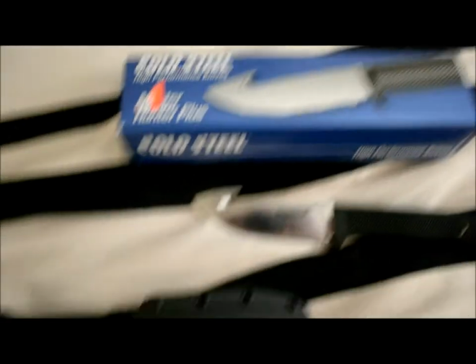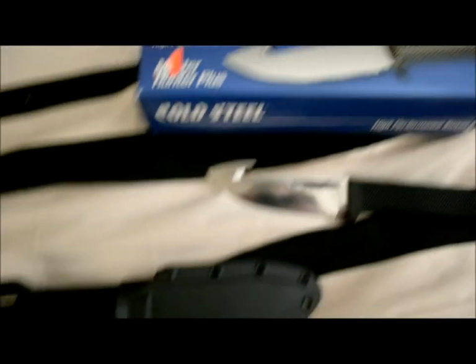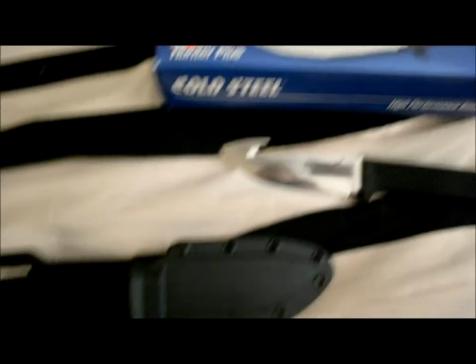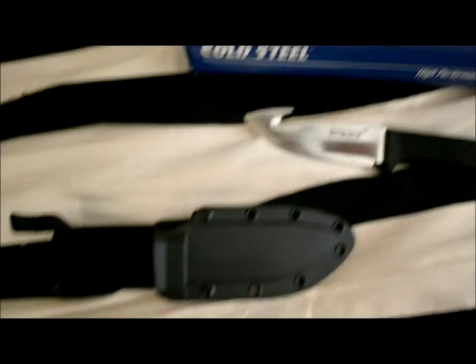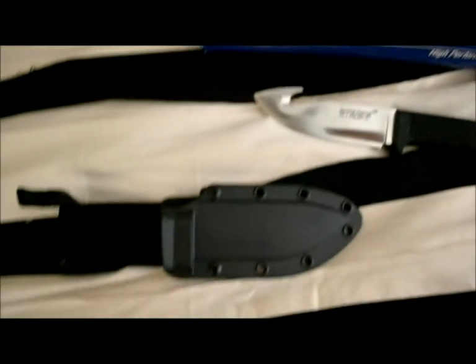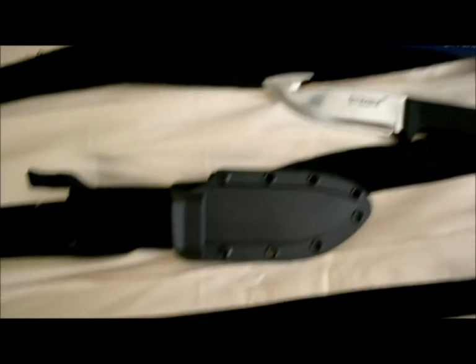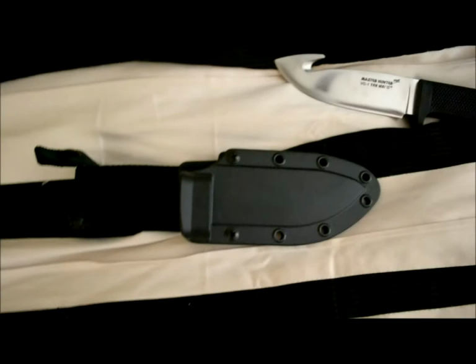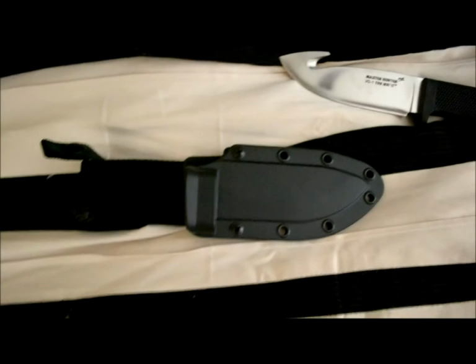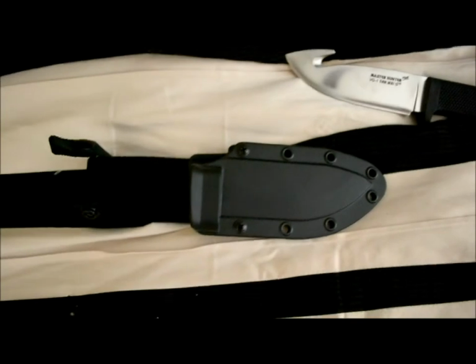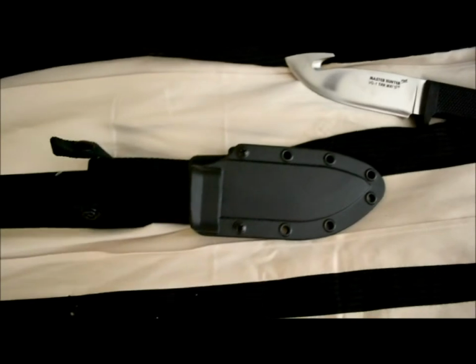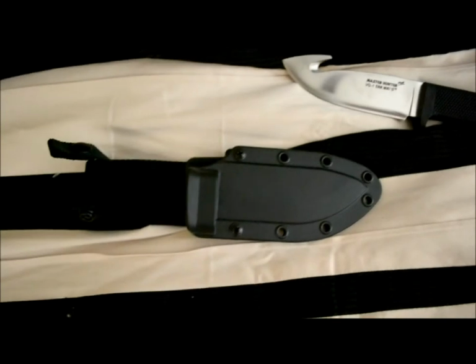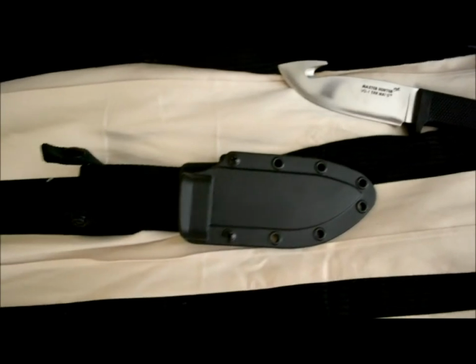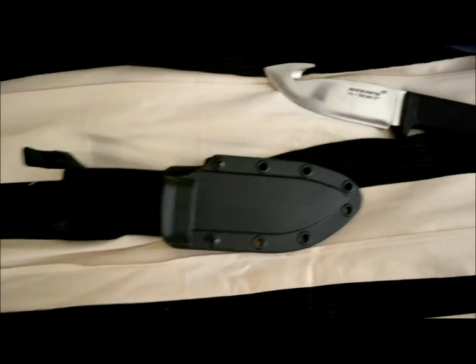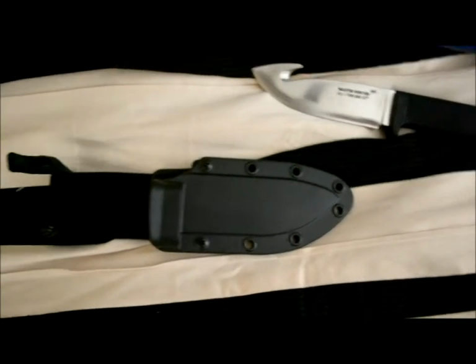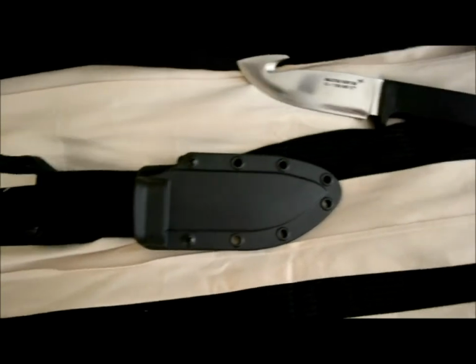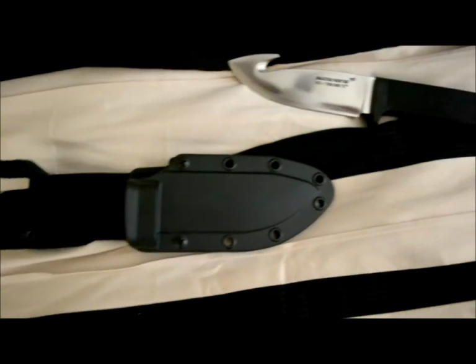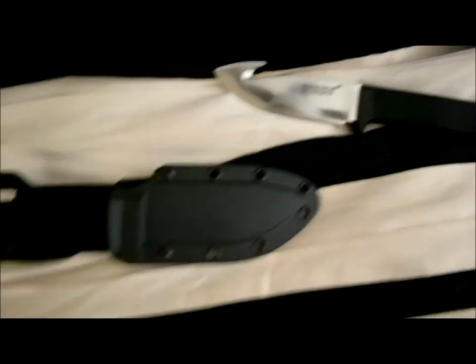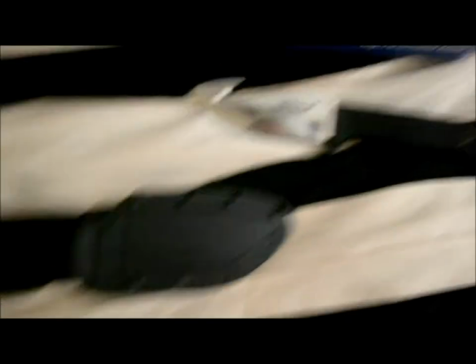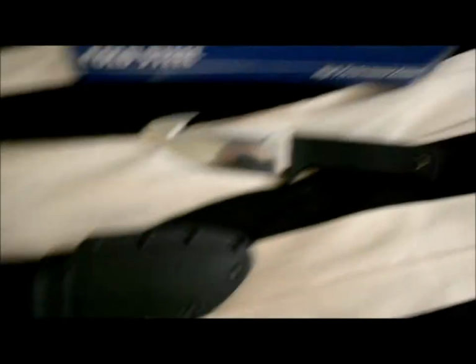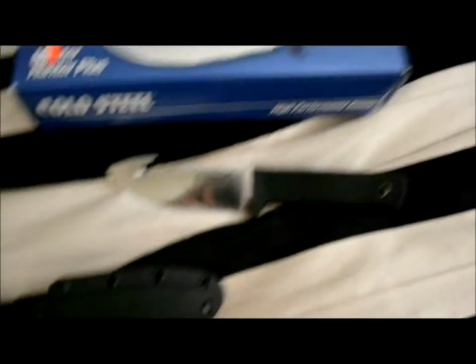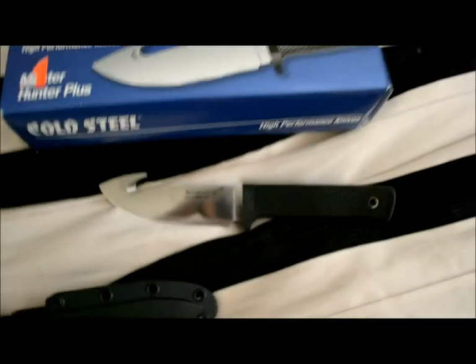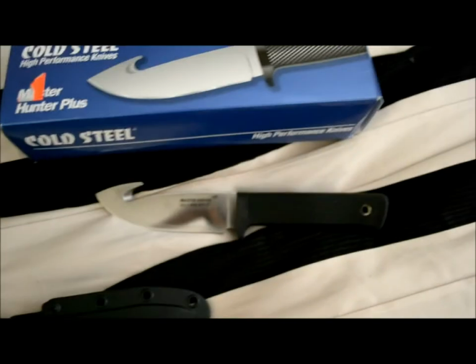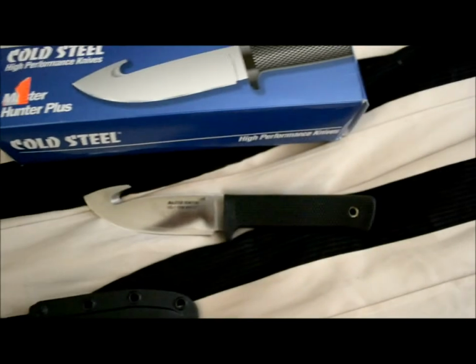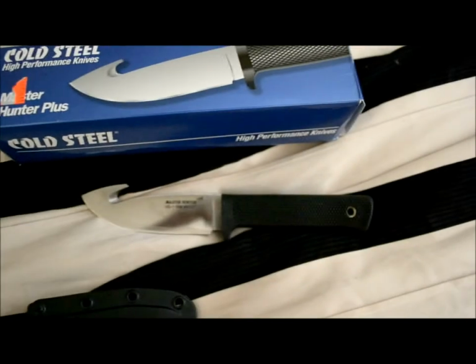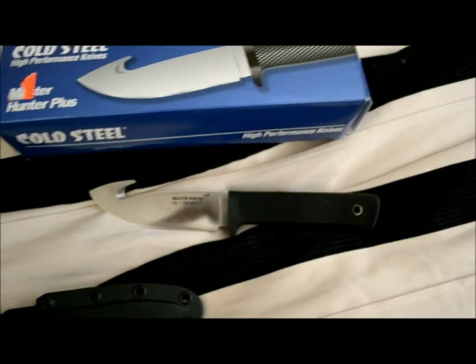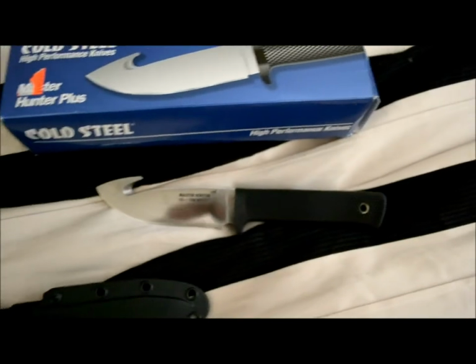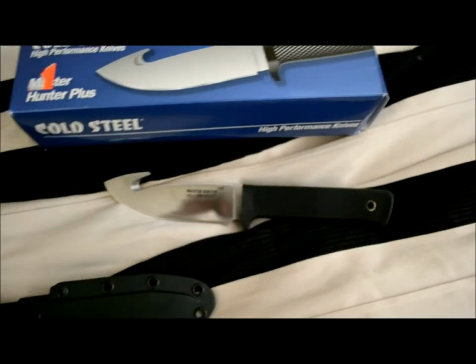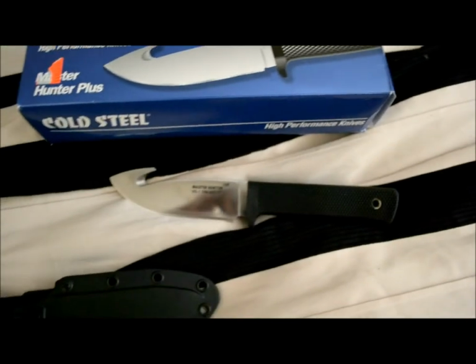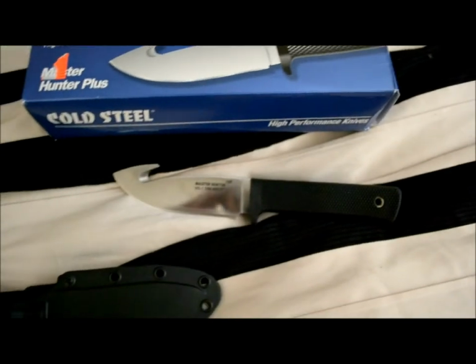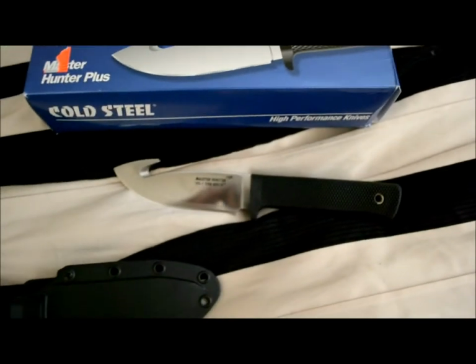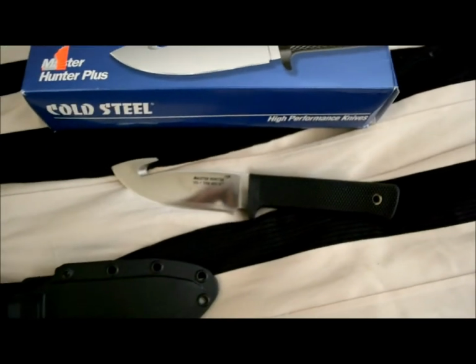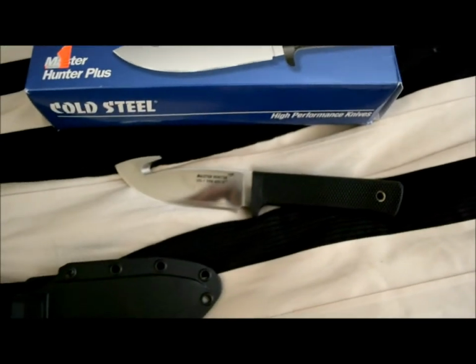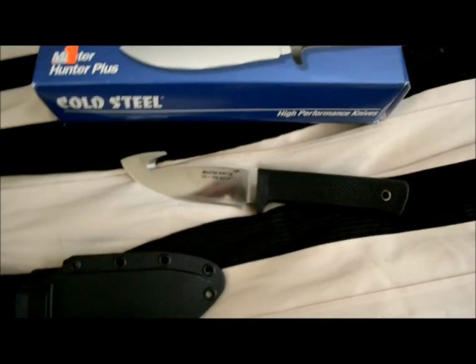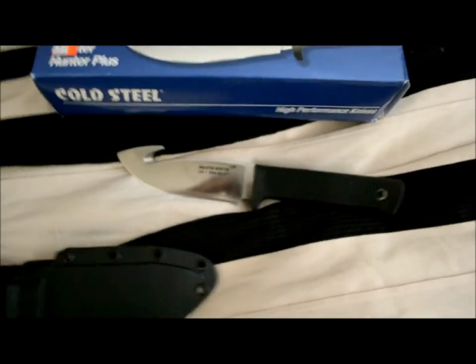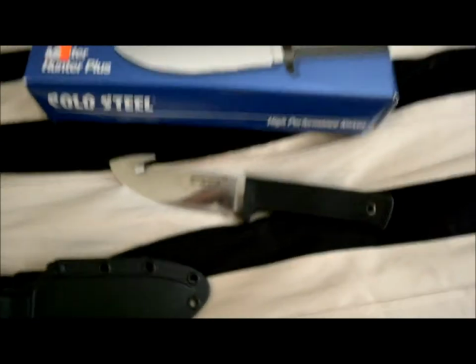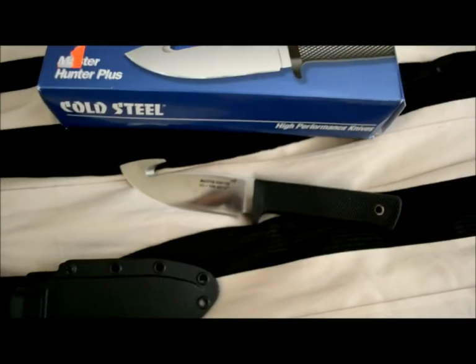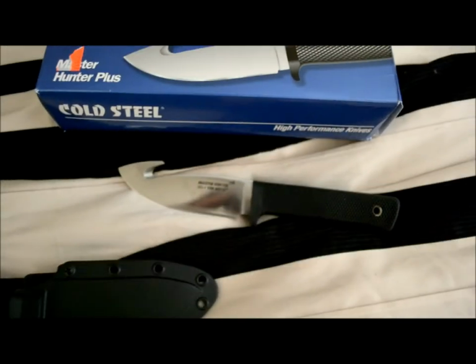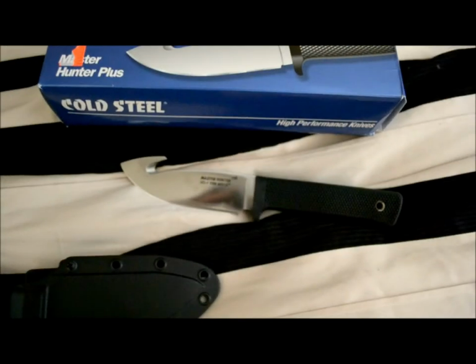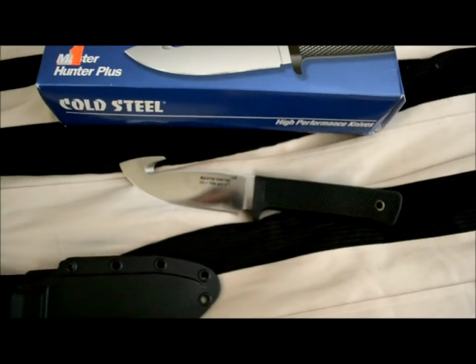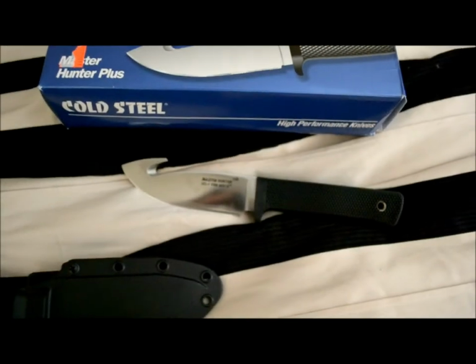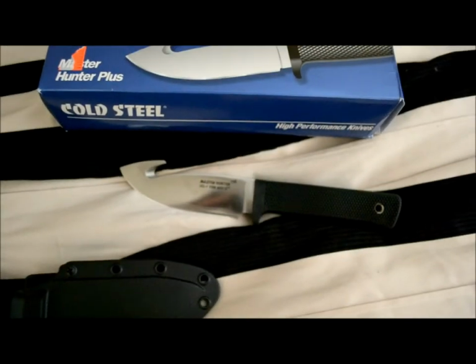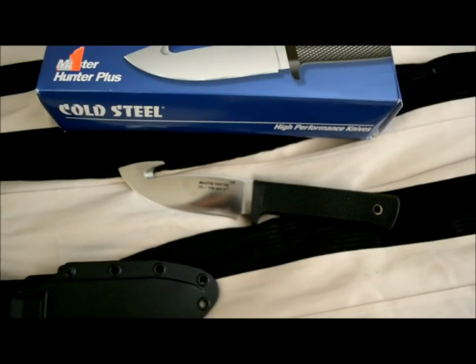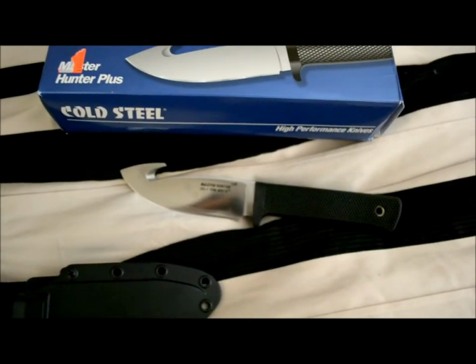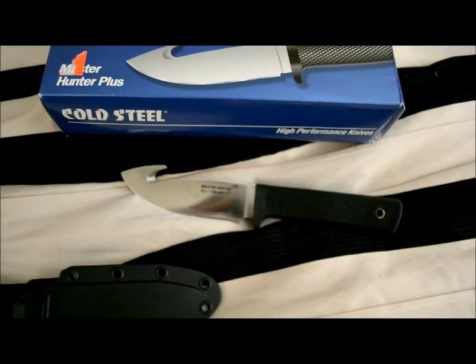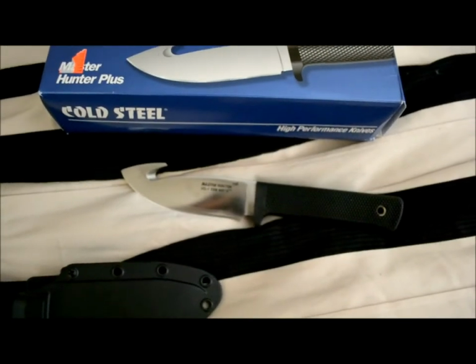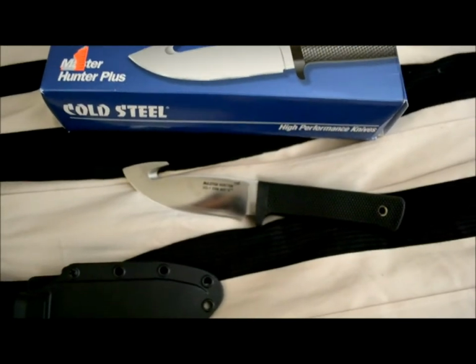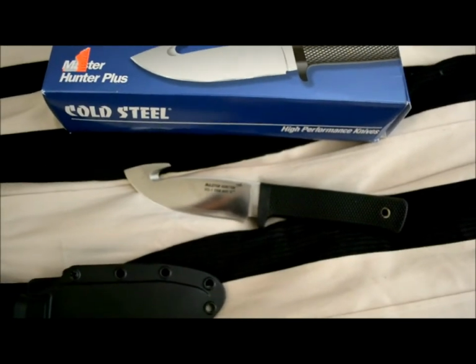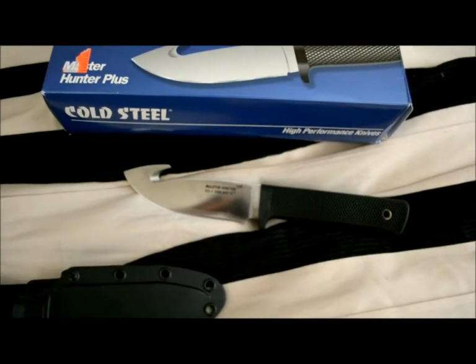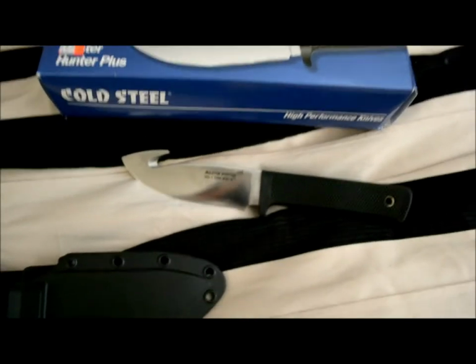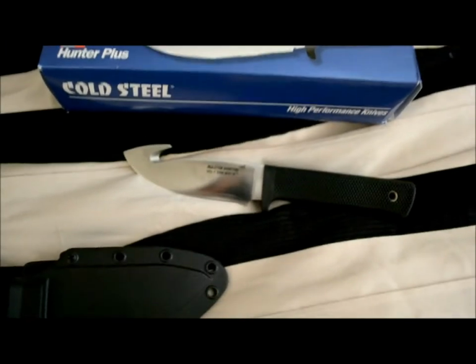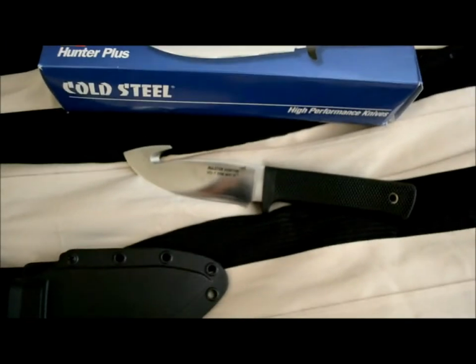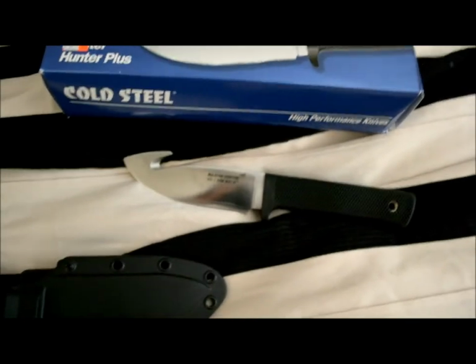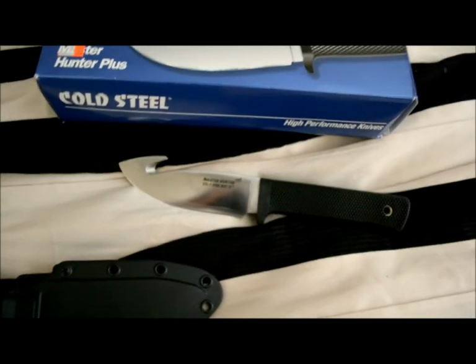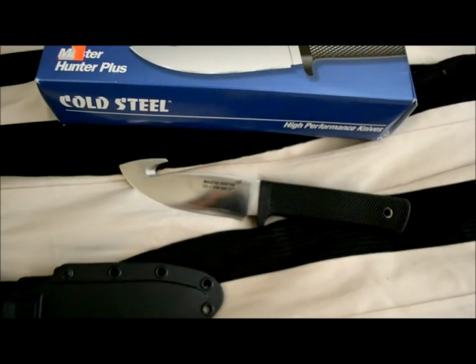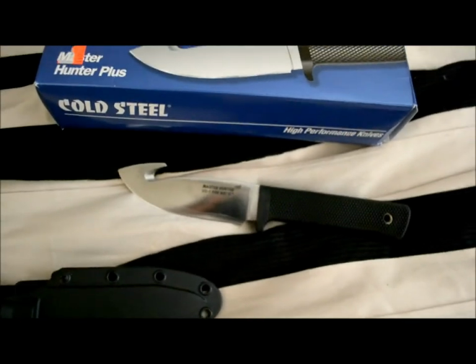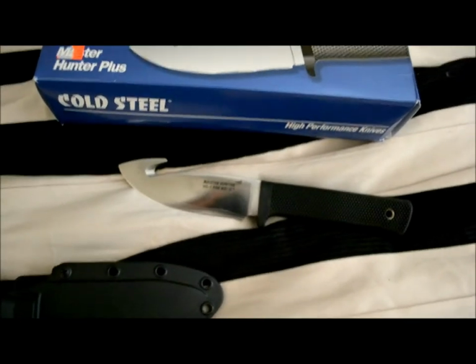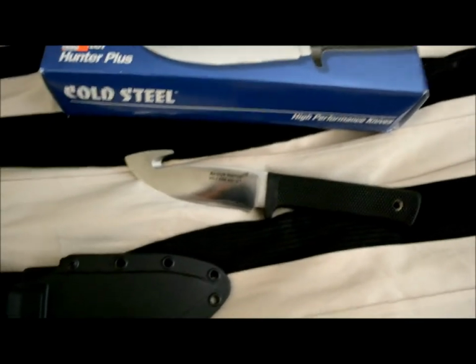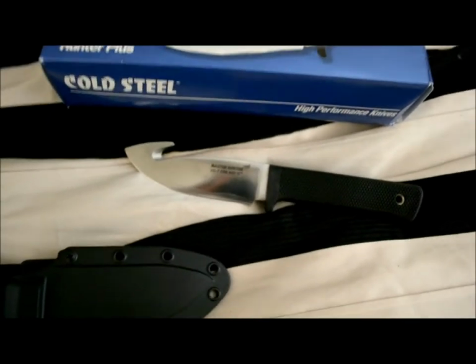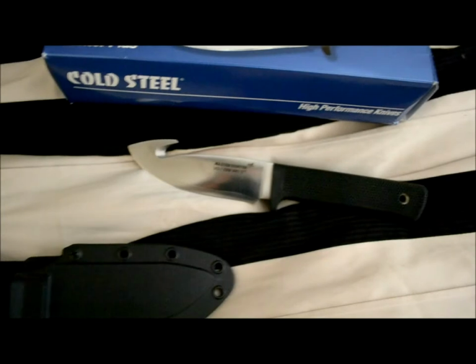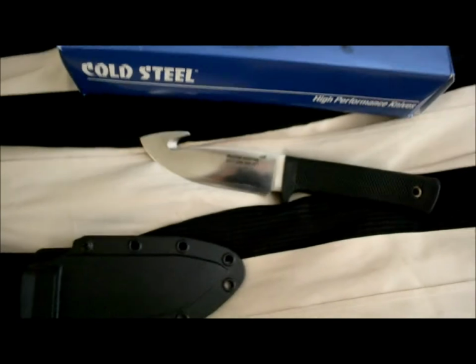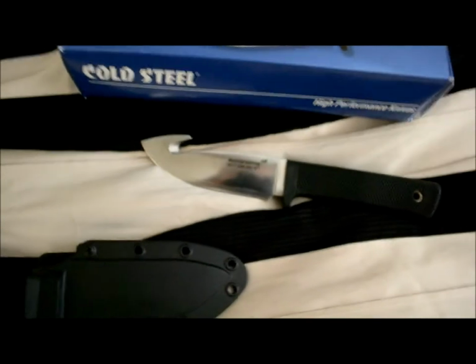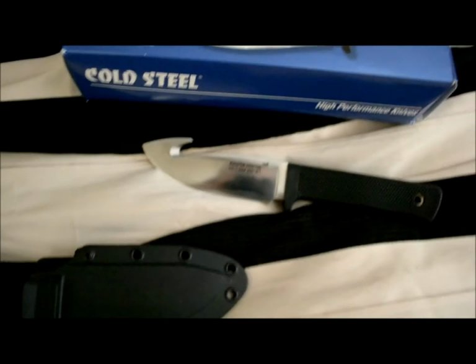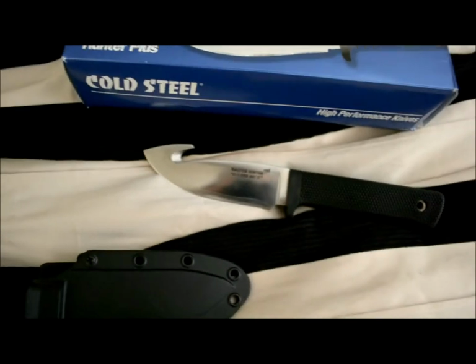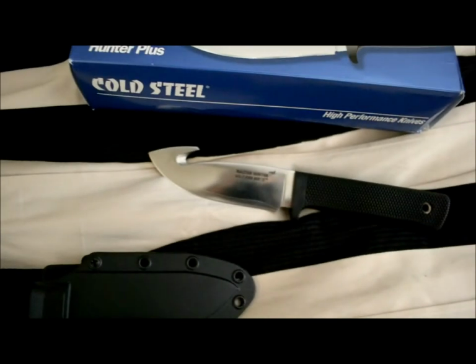There's the box. There's the Kydex sheath. There you have it — clearly not made in China. Who's the fool now? Thank you.